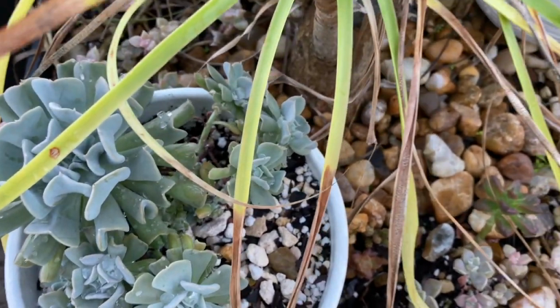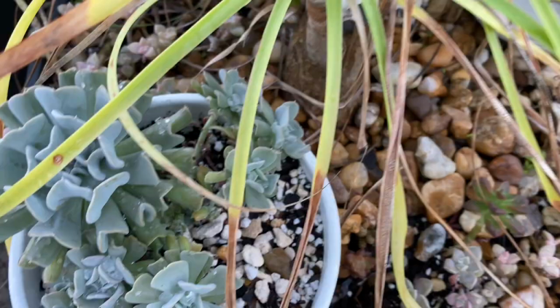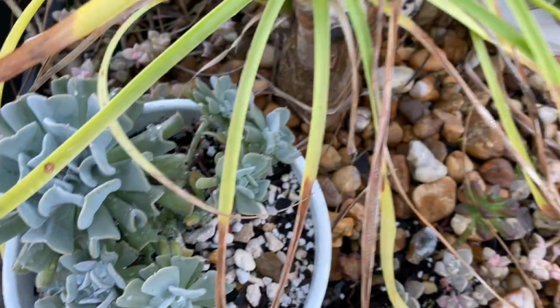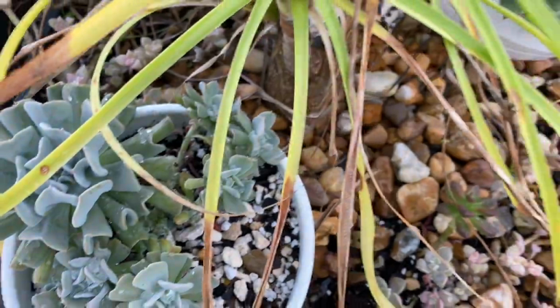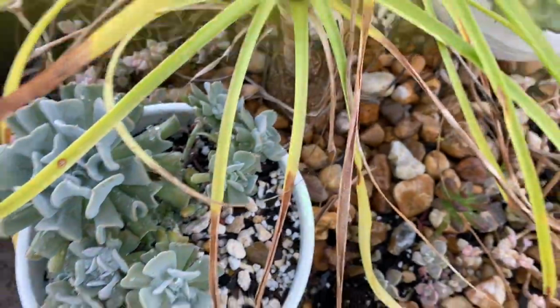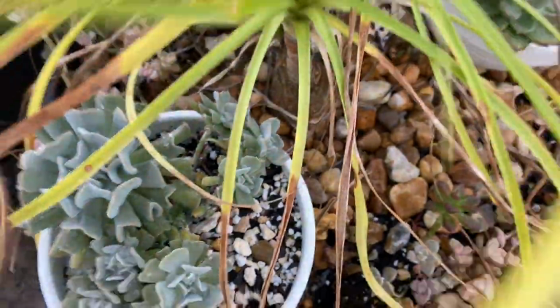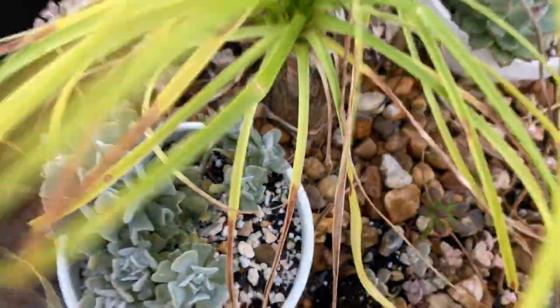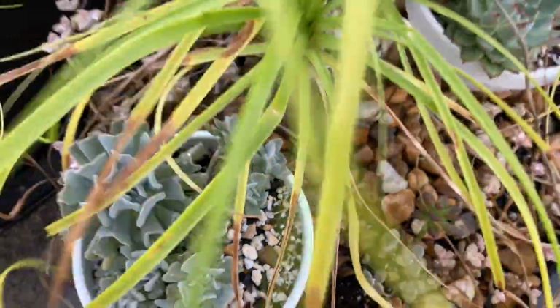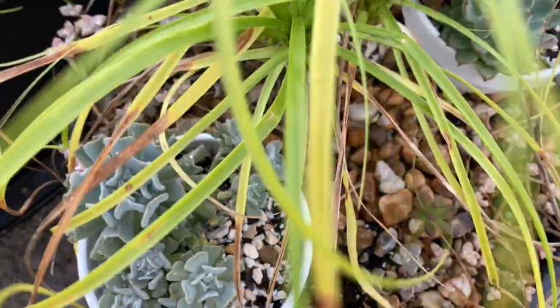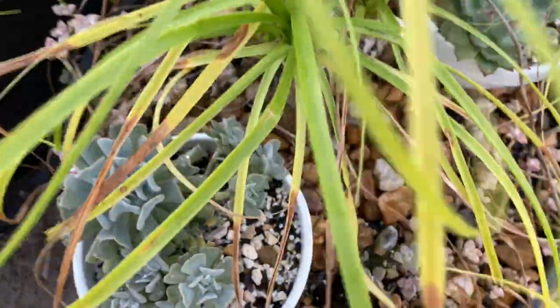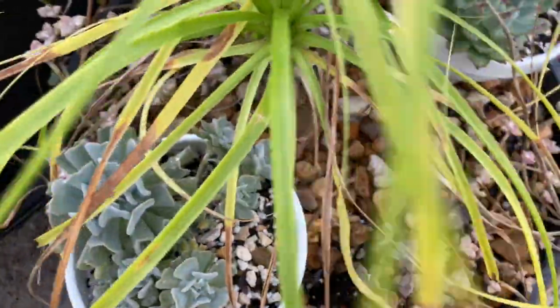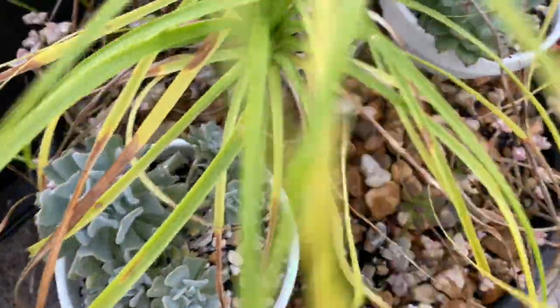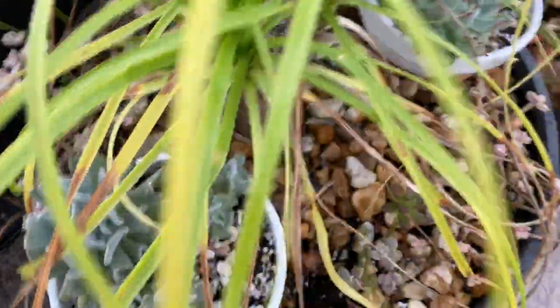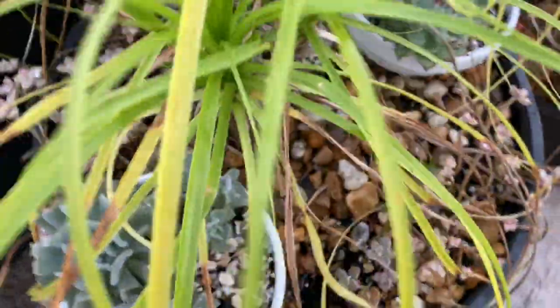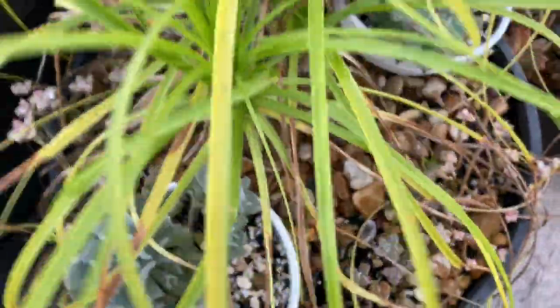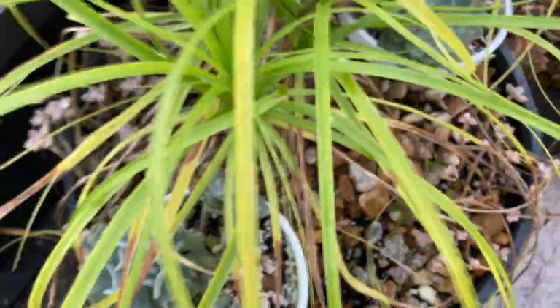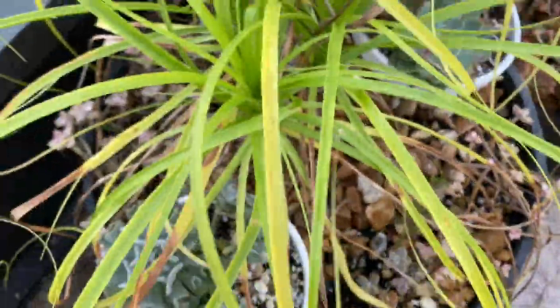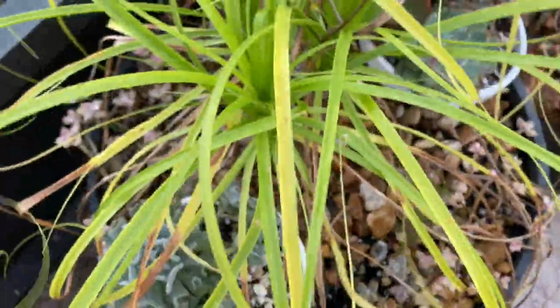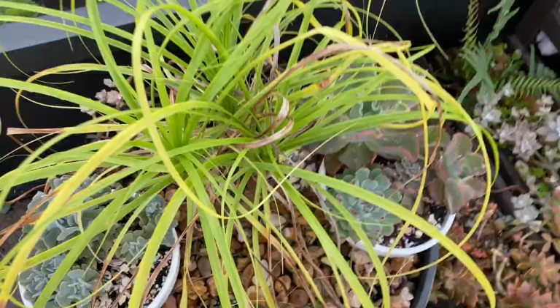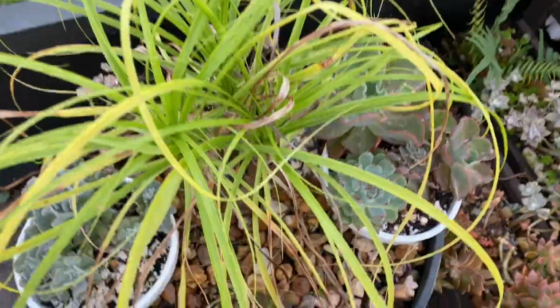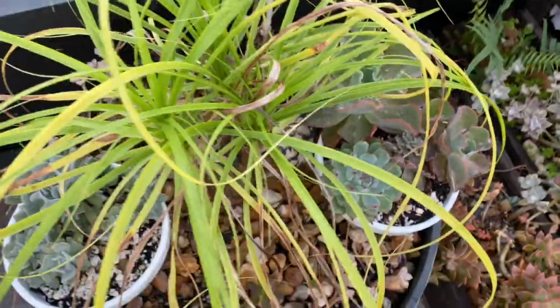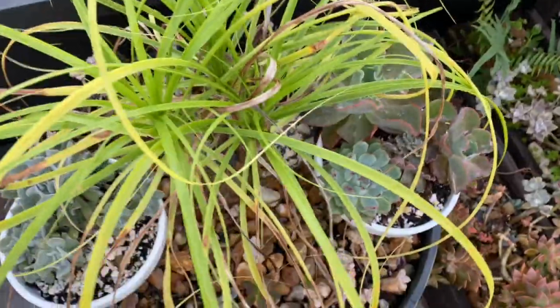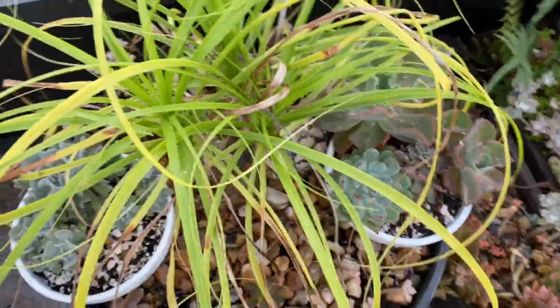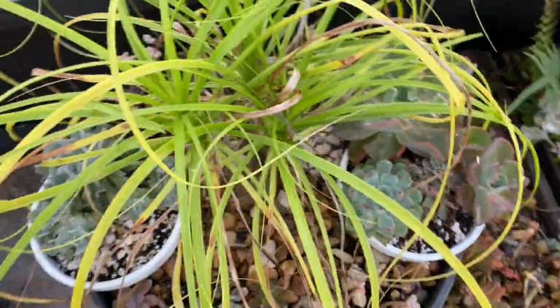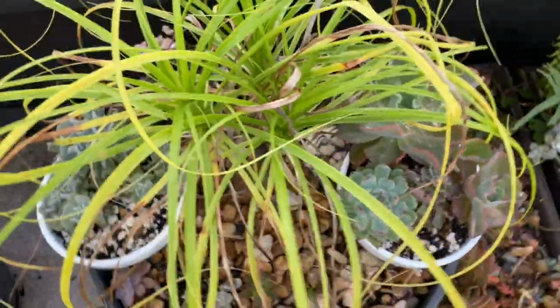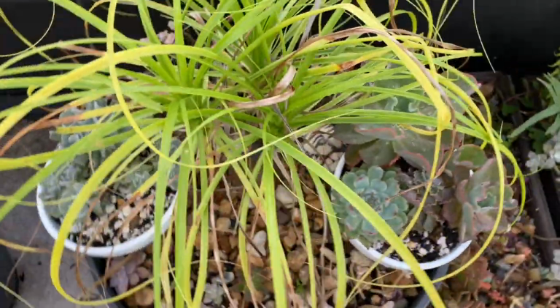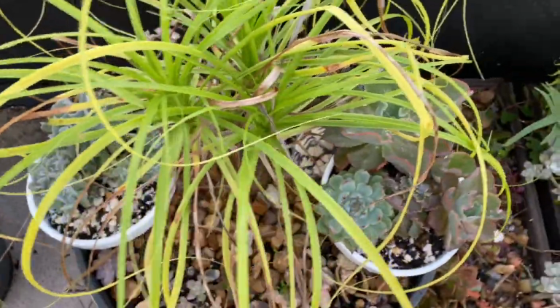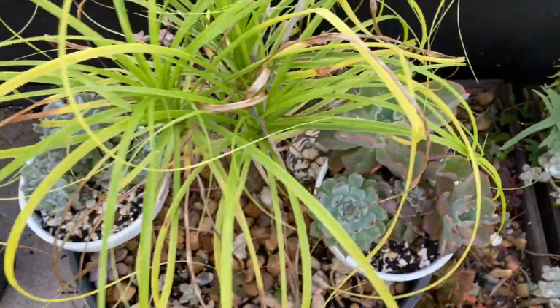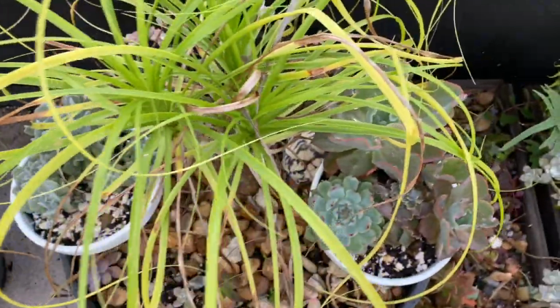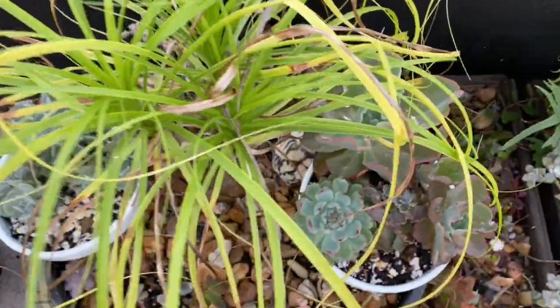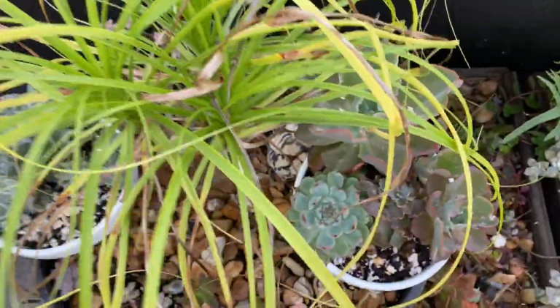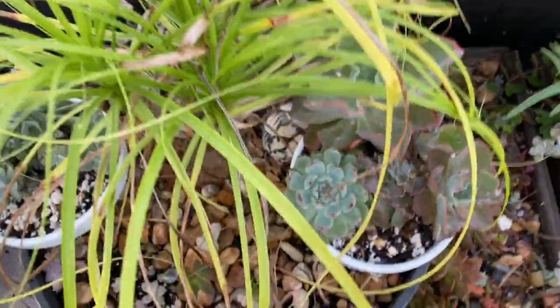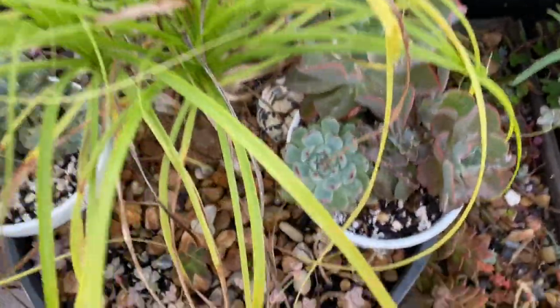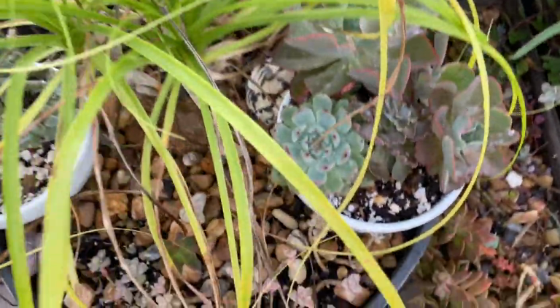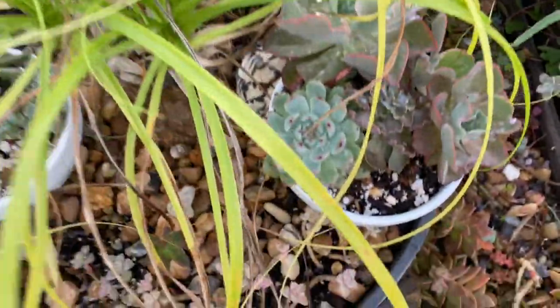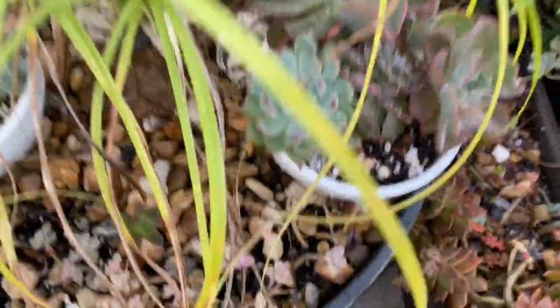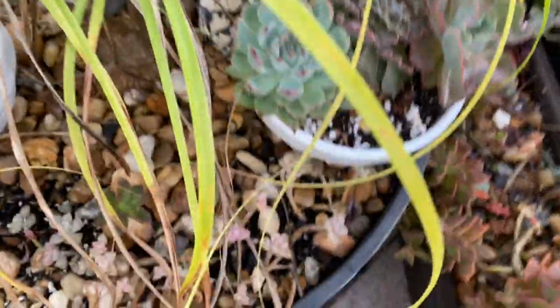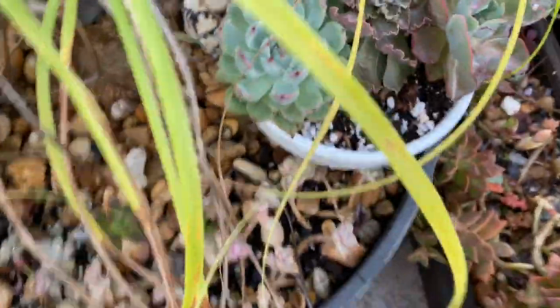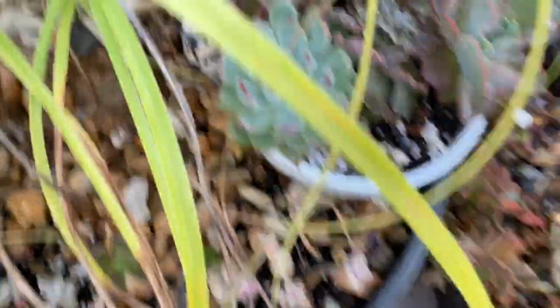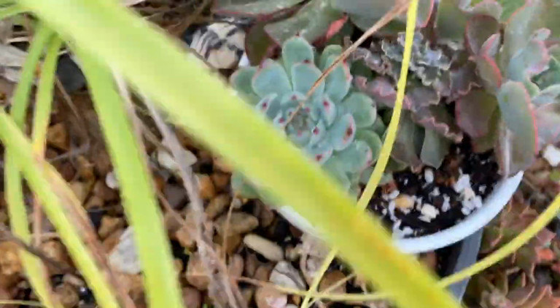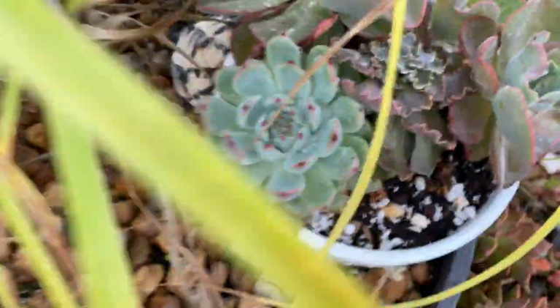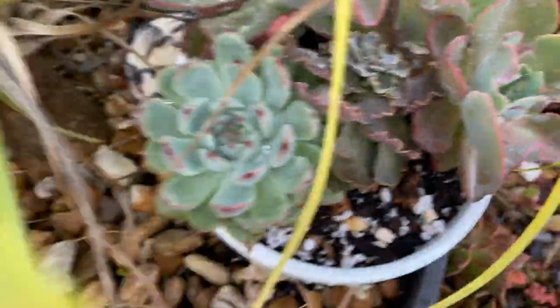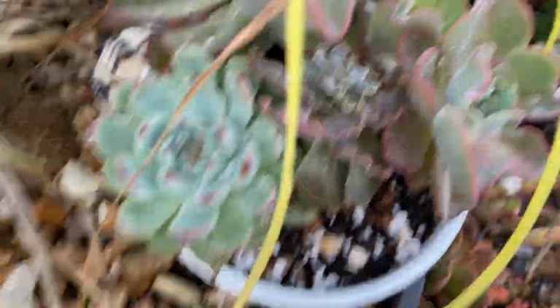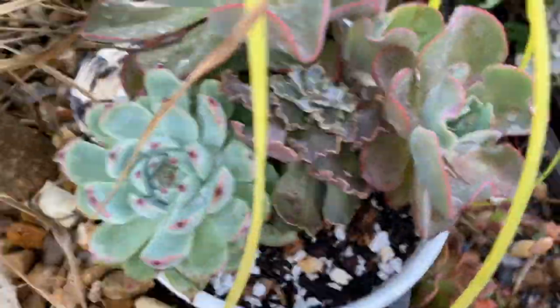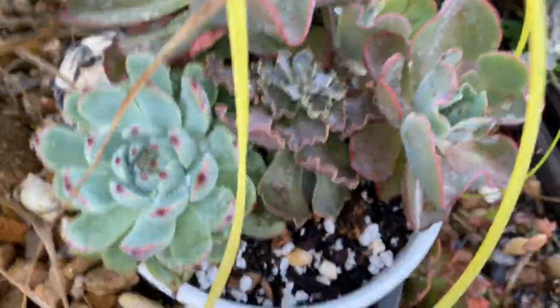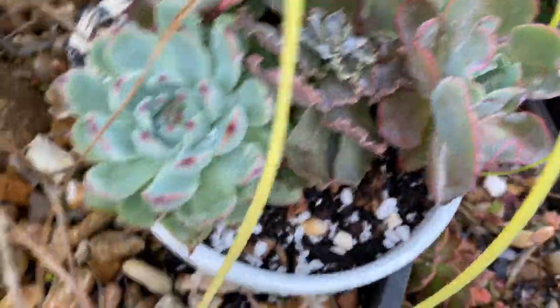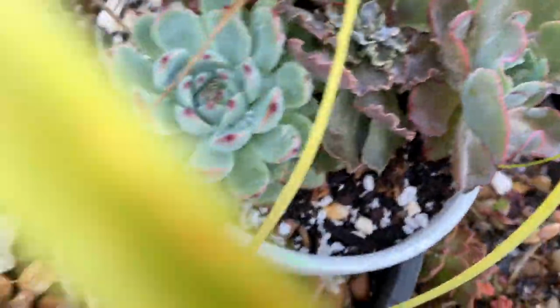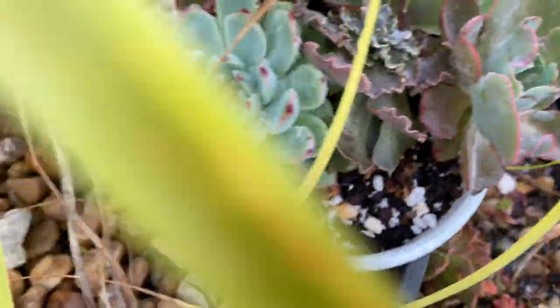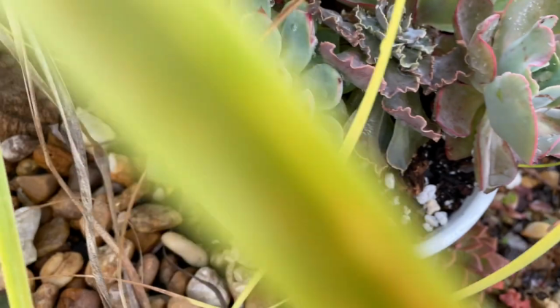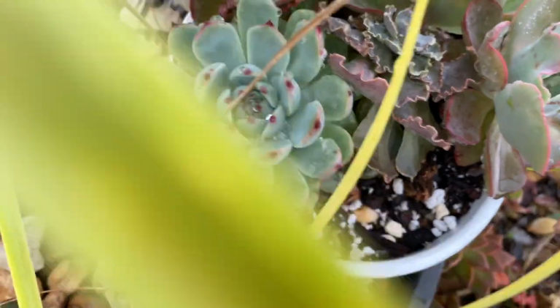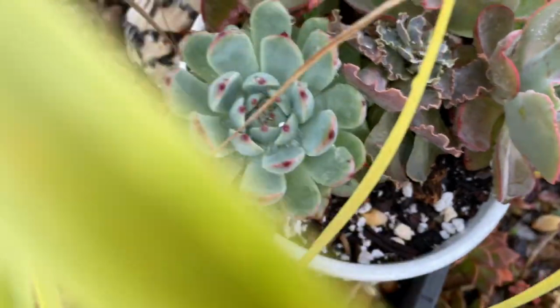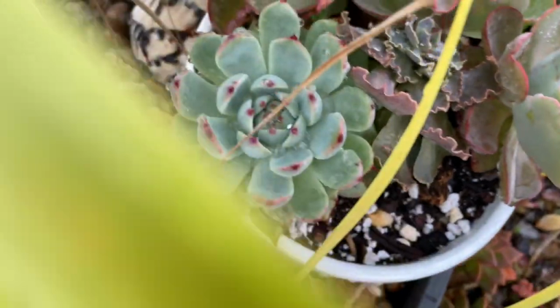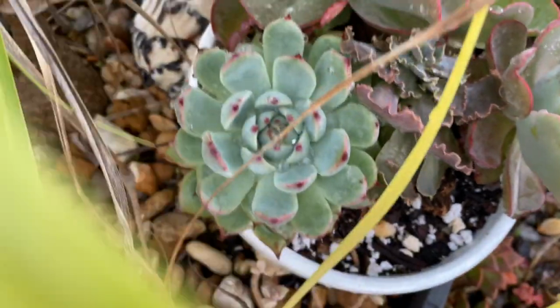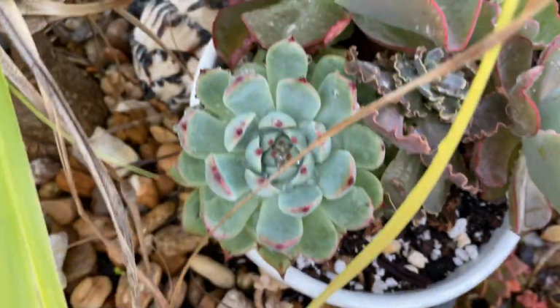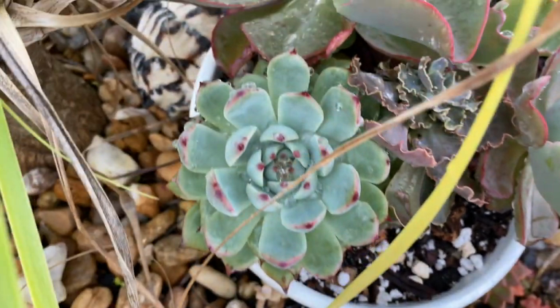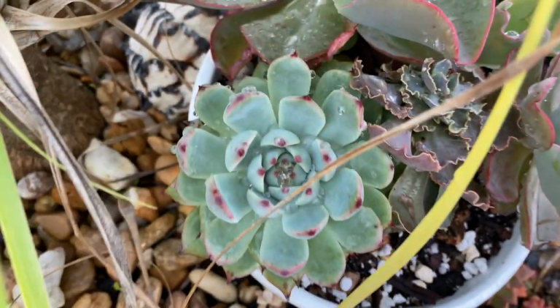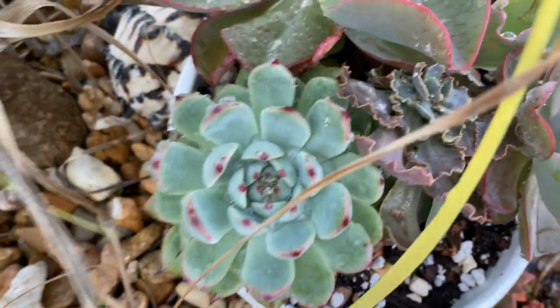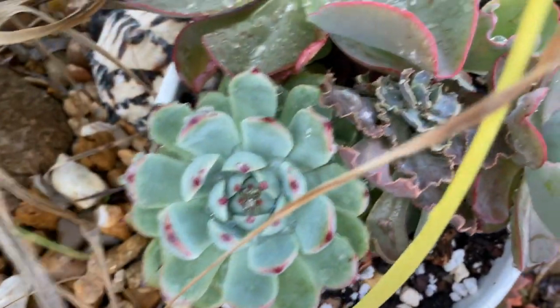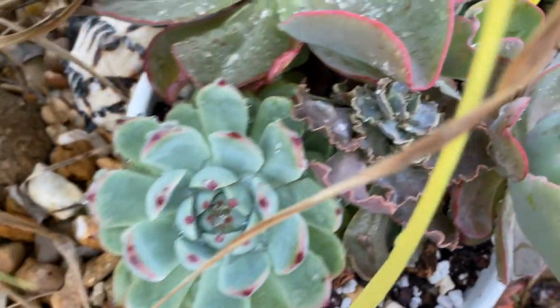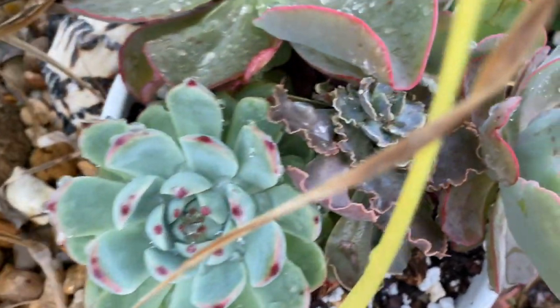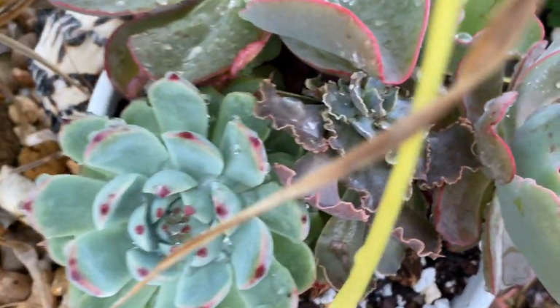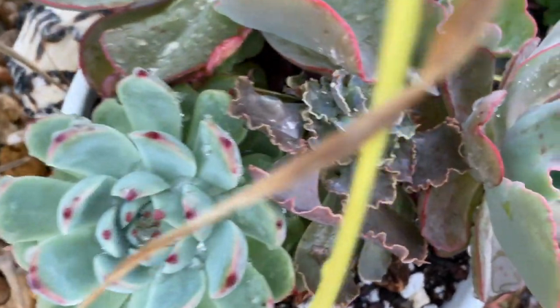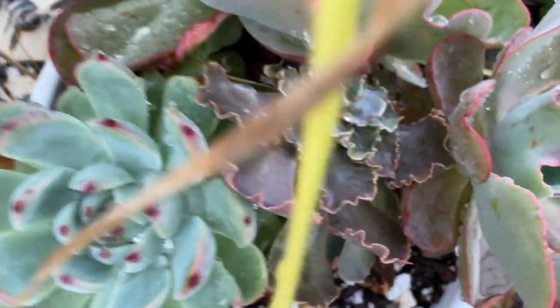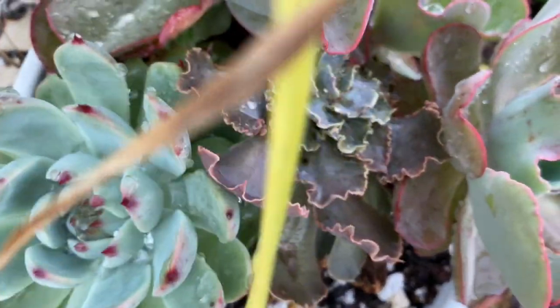It needs a cleanup though, and I have not treated it with neem oil, which I'm going to do this week. There's another succulent in this bowl which is sick — look at that.